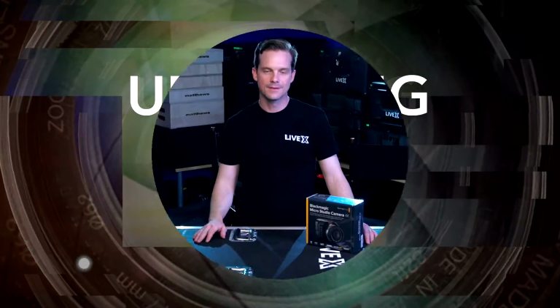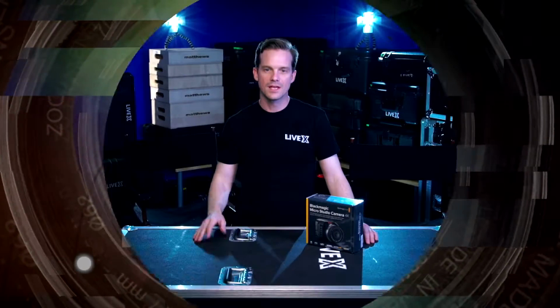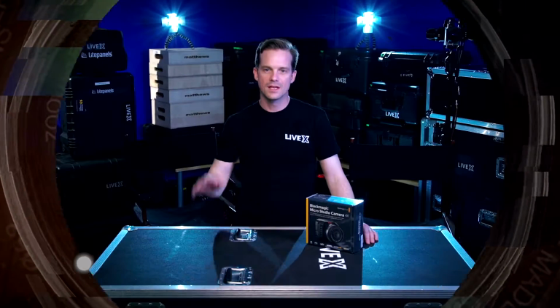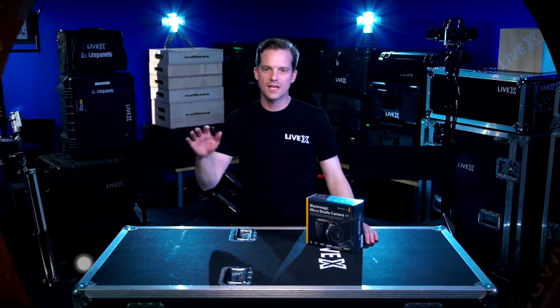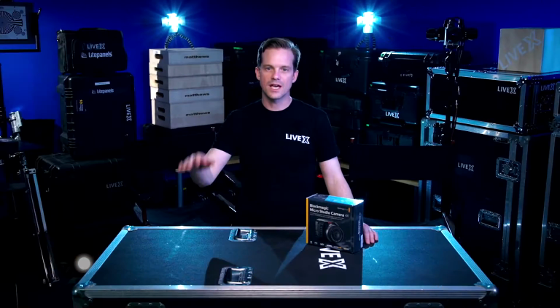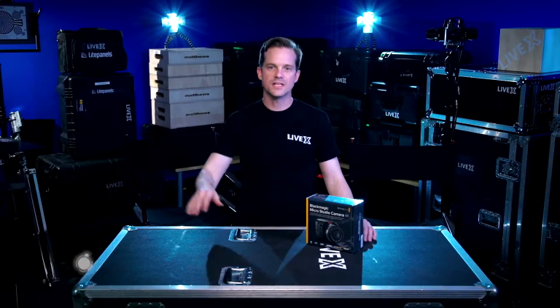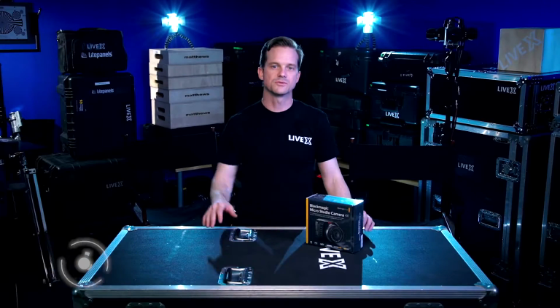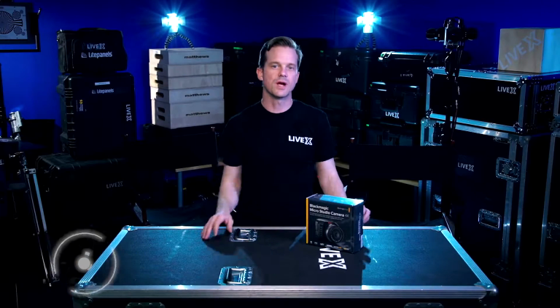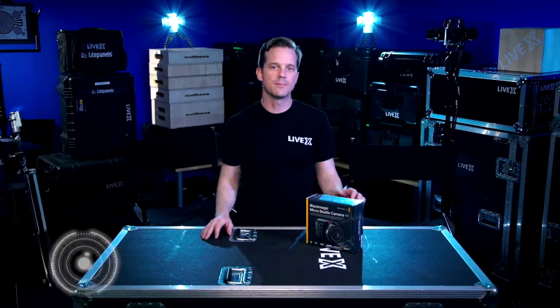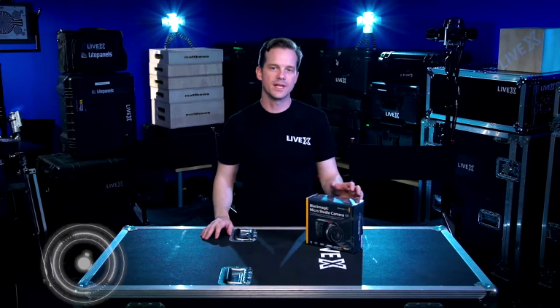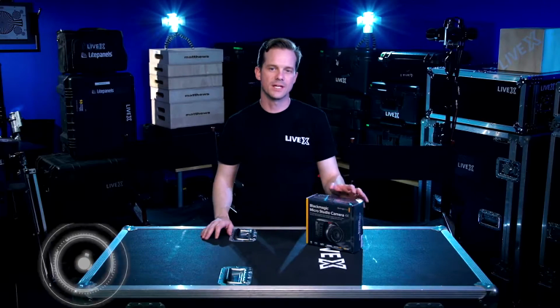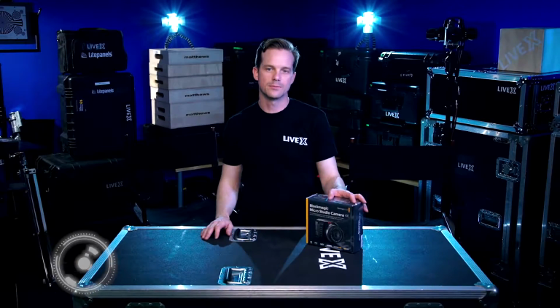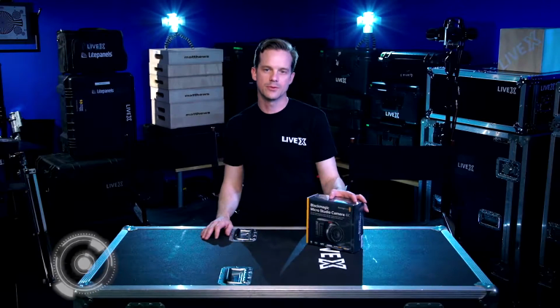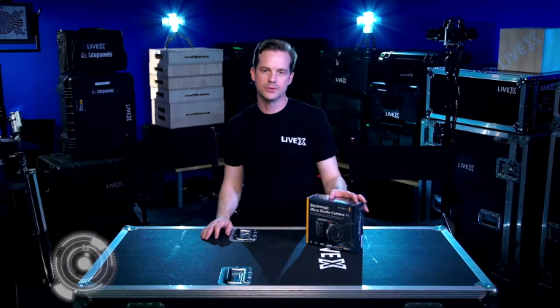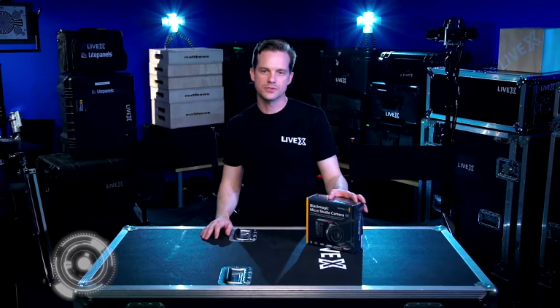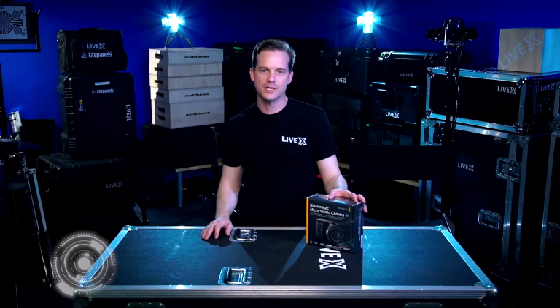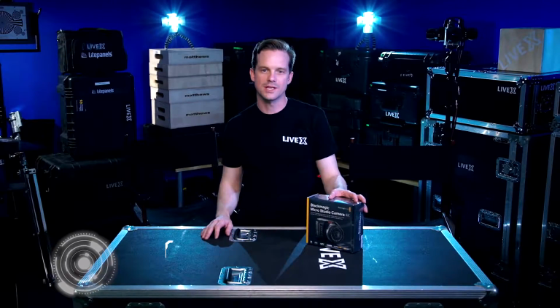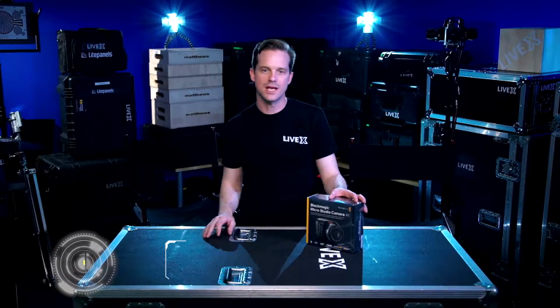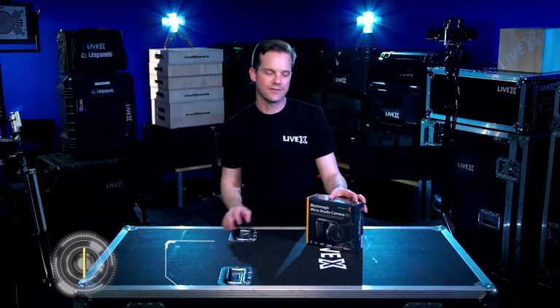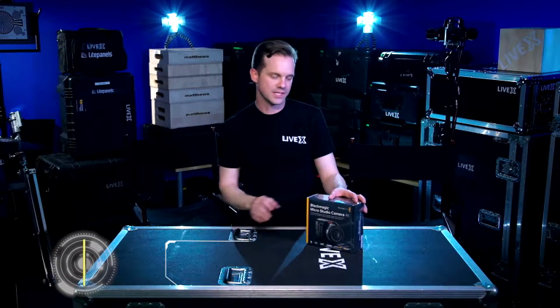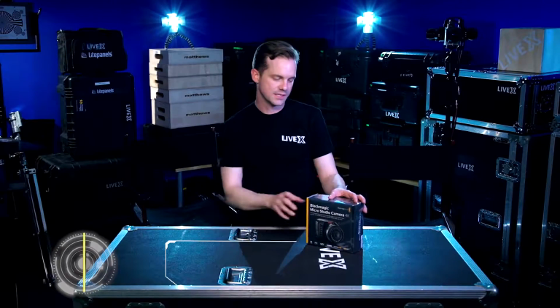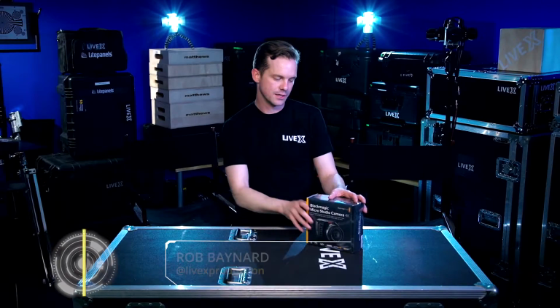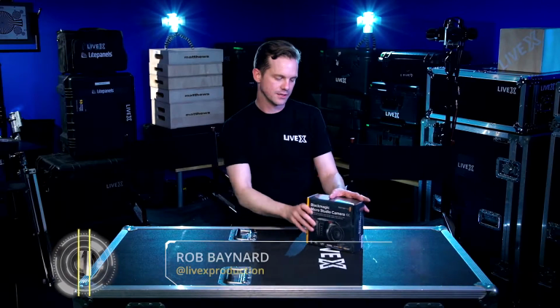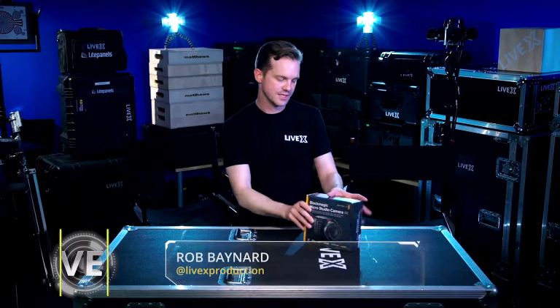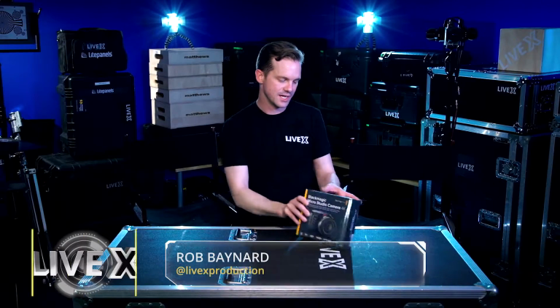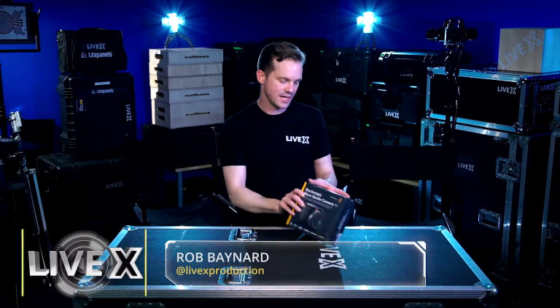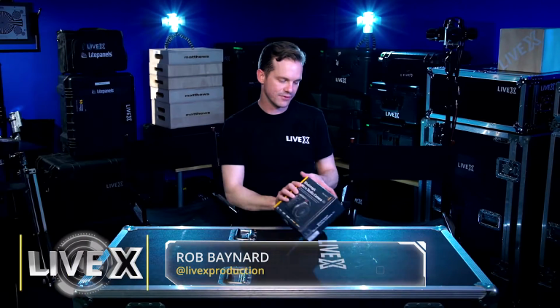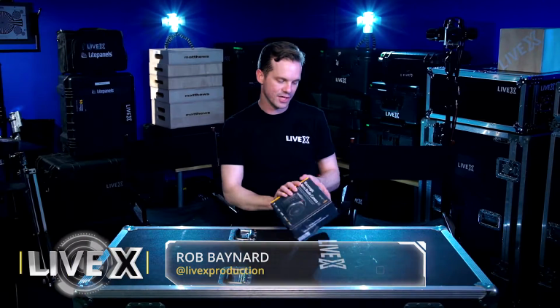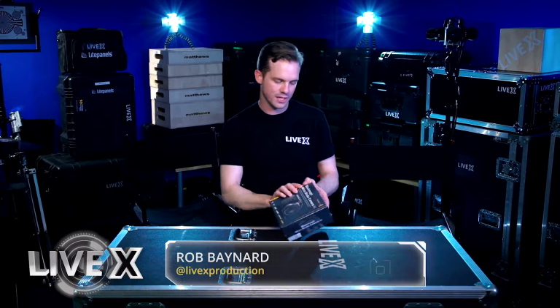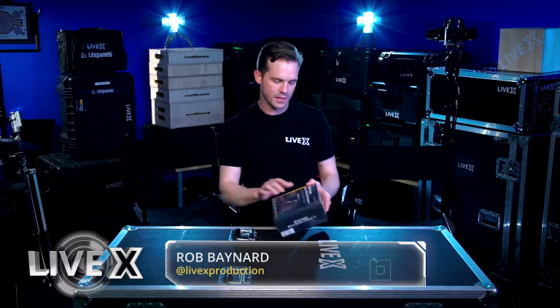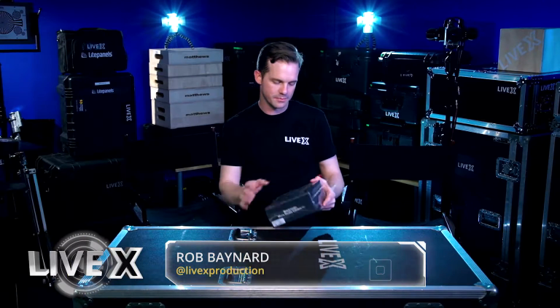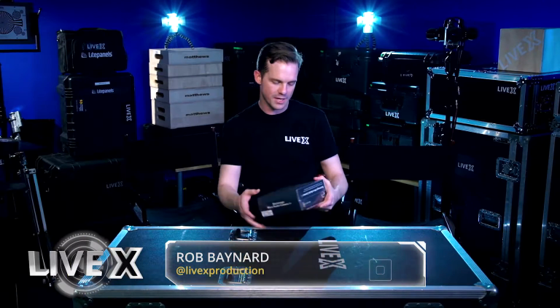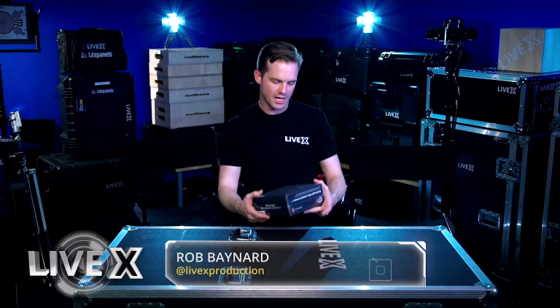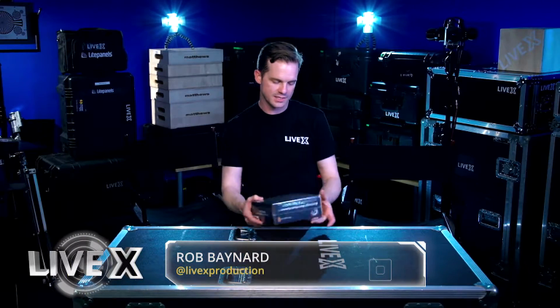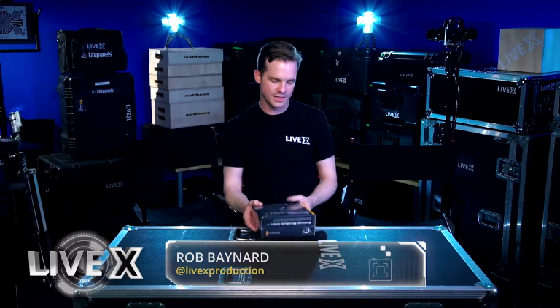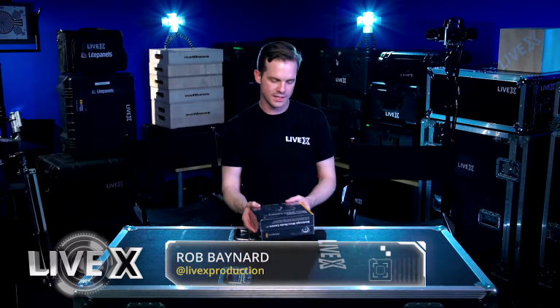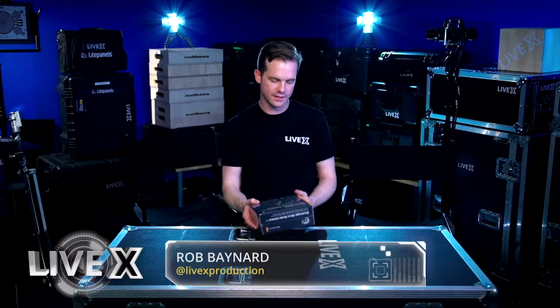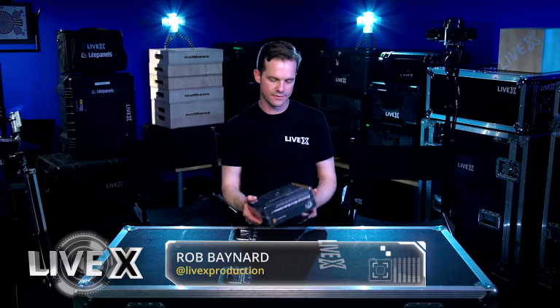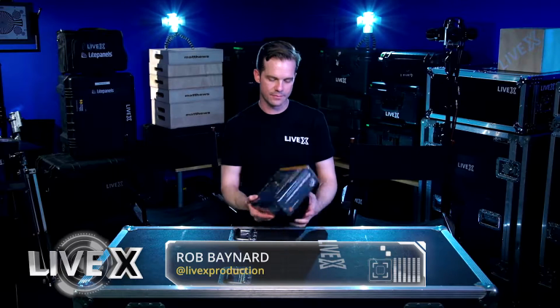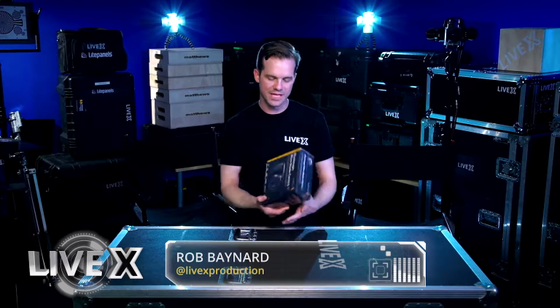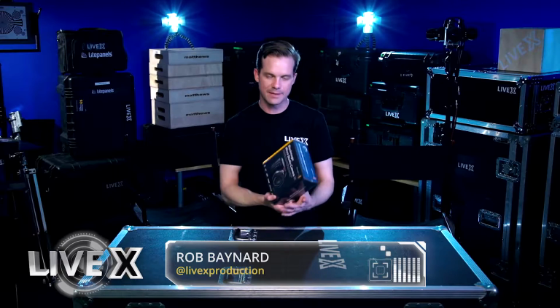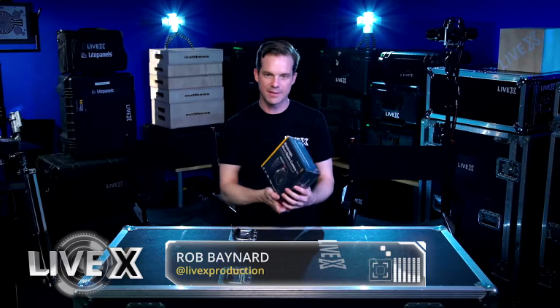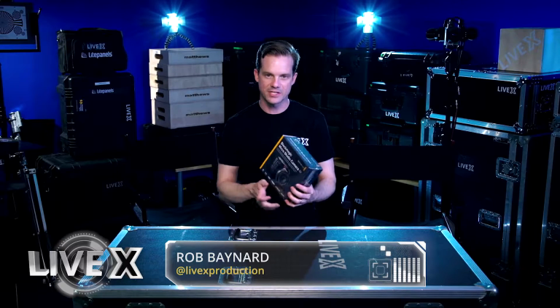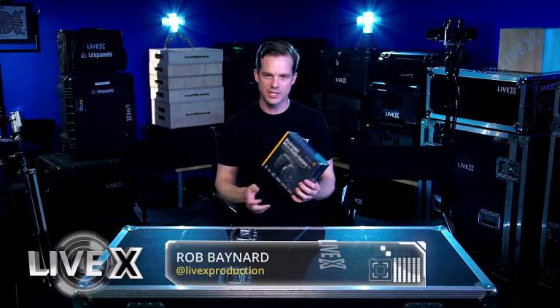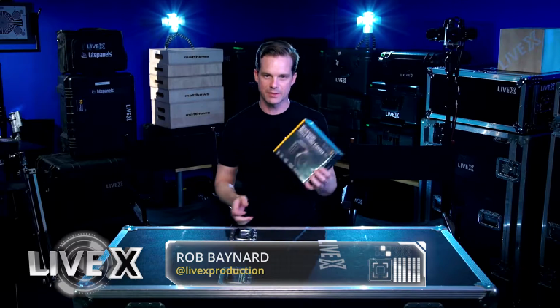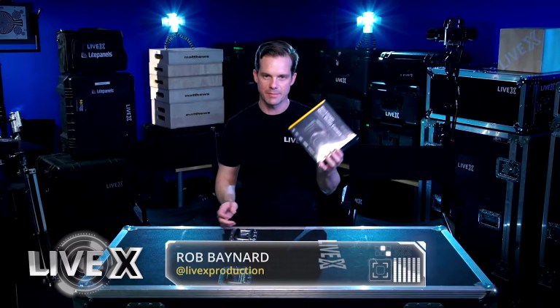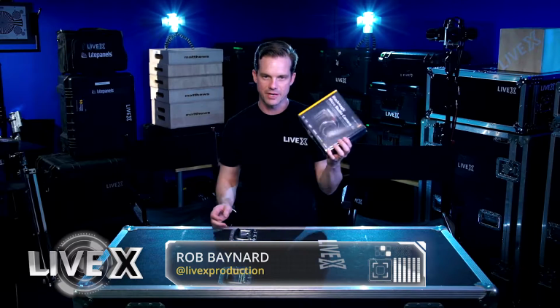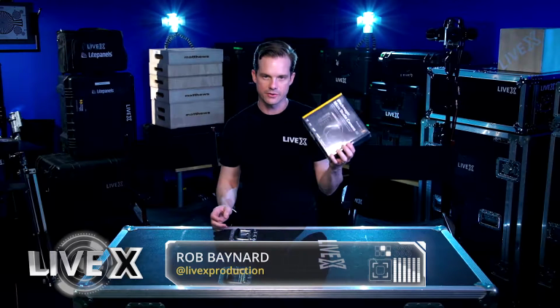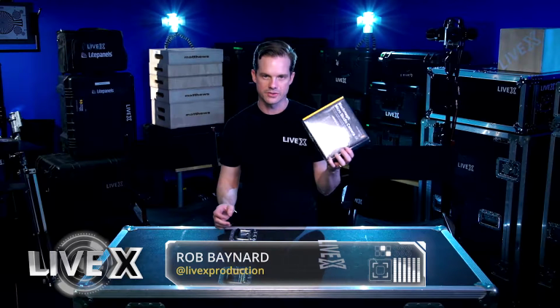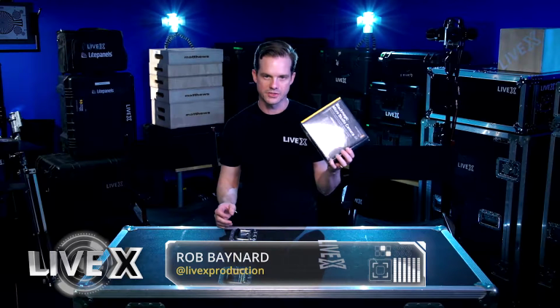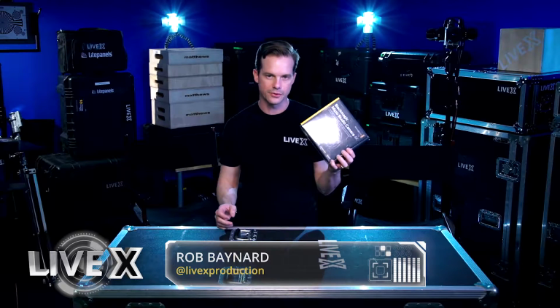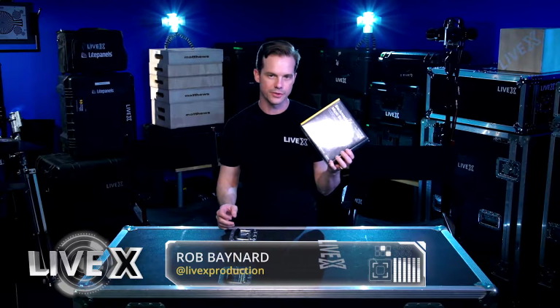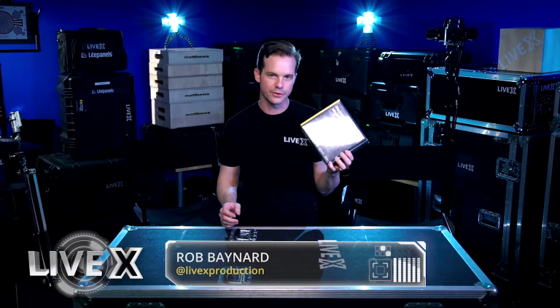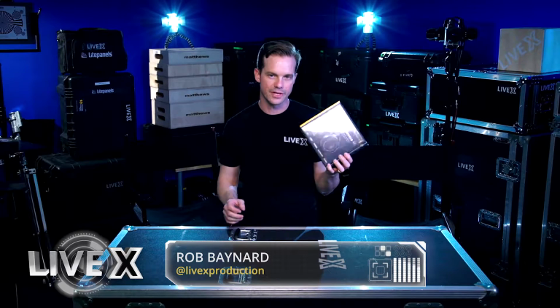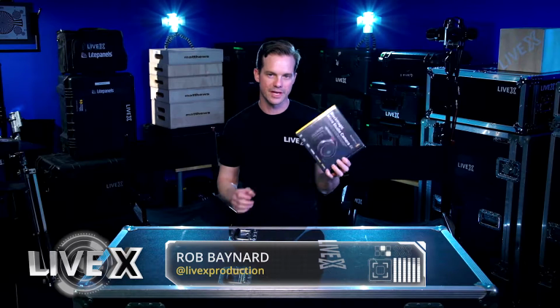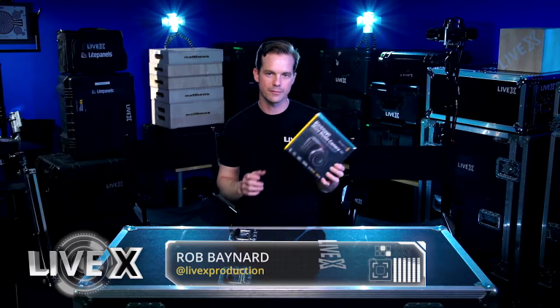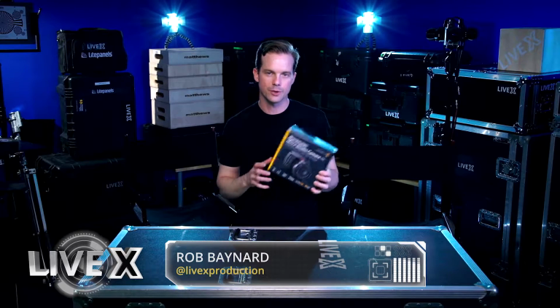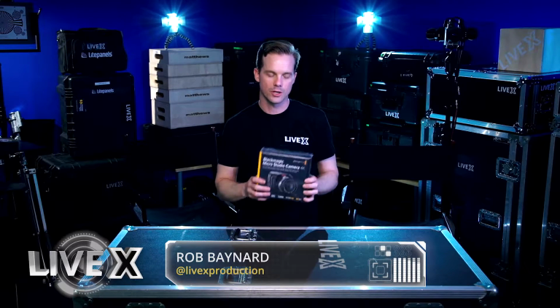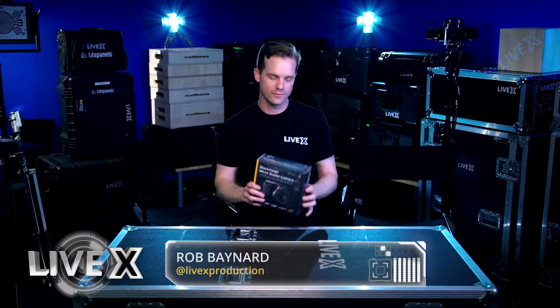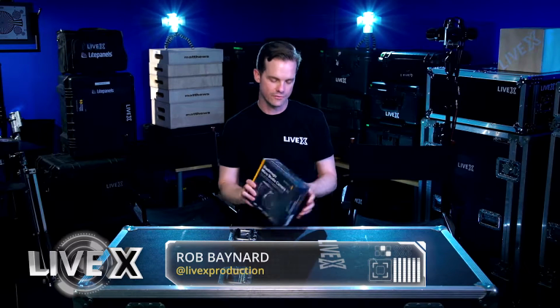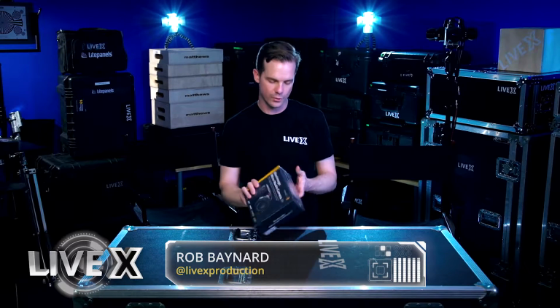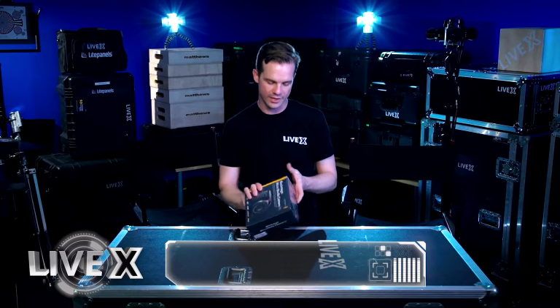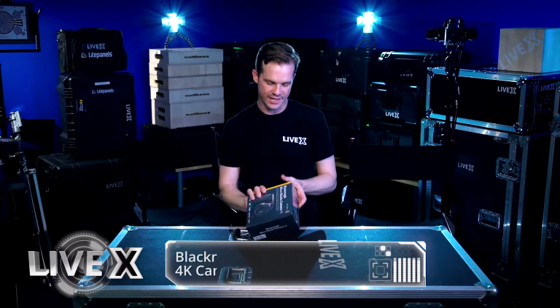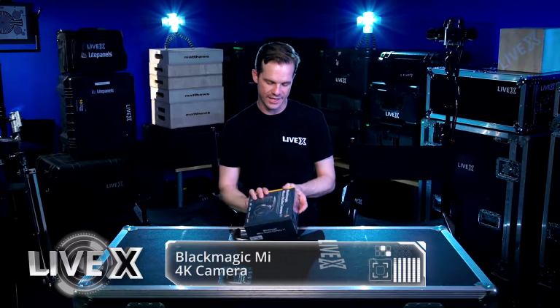Hey guys, Rob Bainard, producer at LiveX here. Today I've got an unboxing of the Blackmagic MicroStudio Camera 4K.